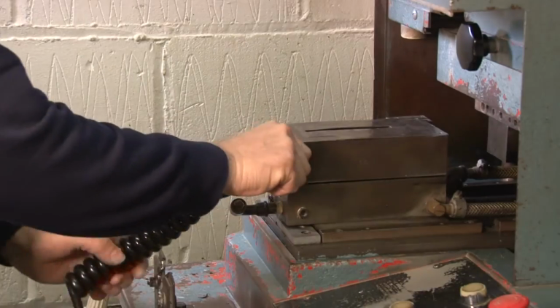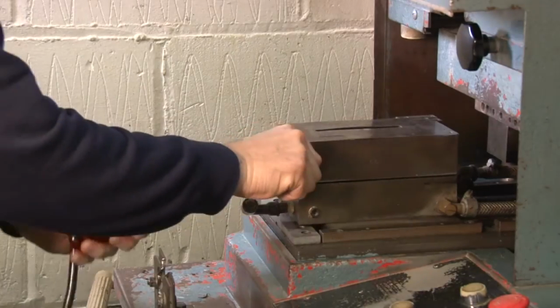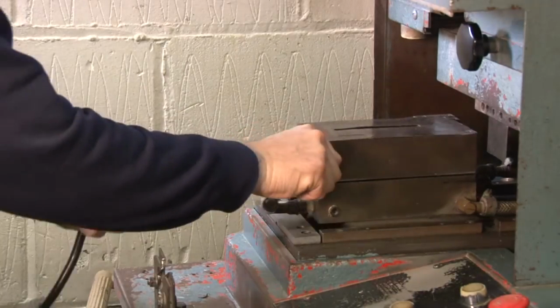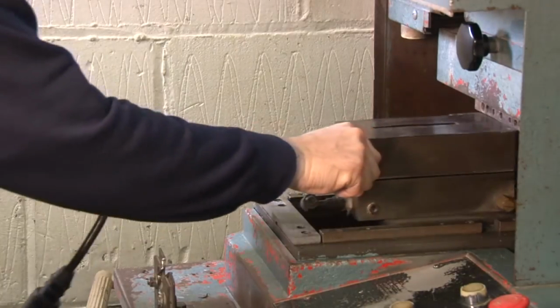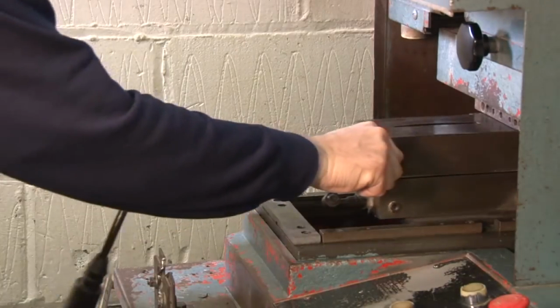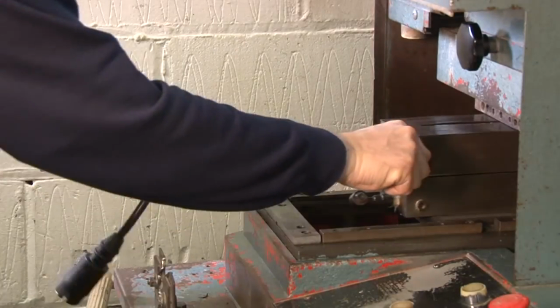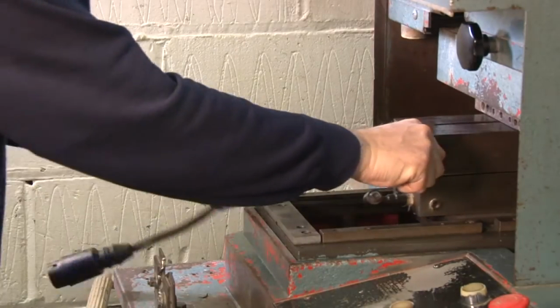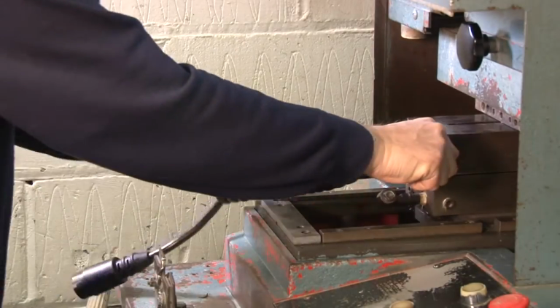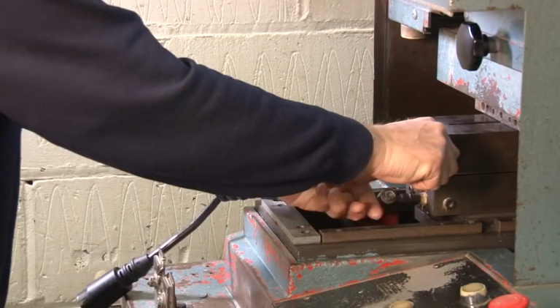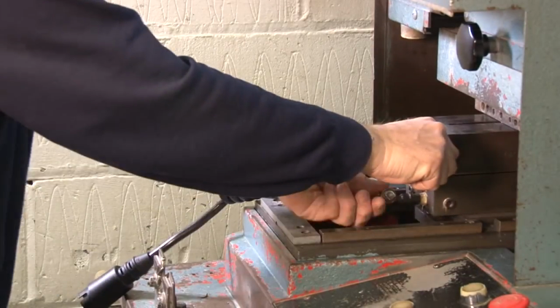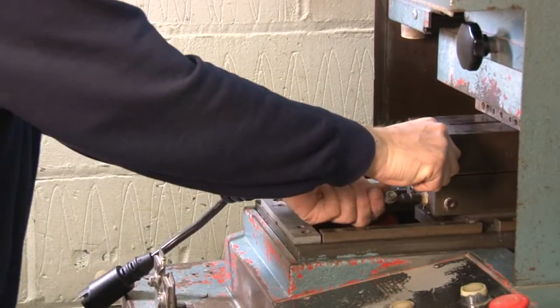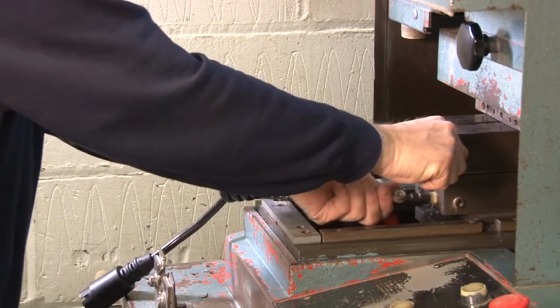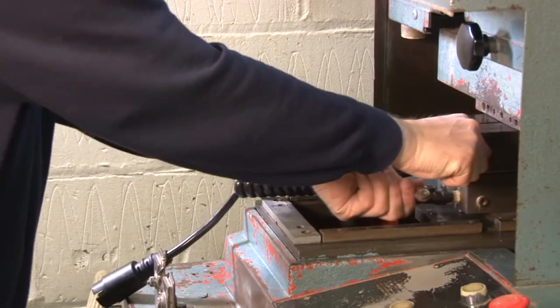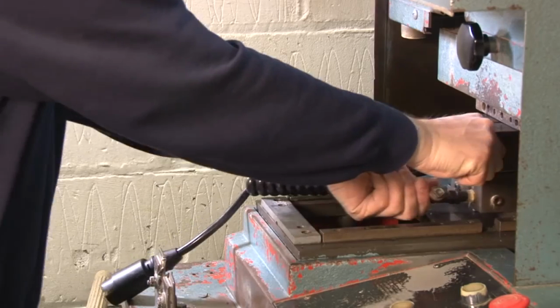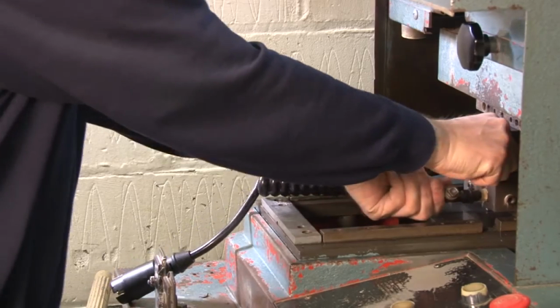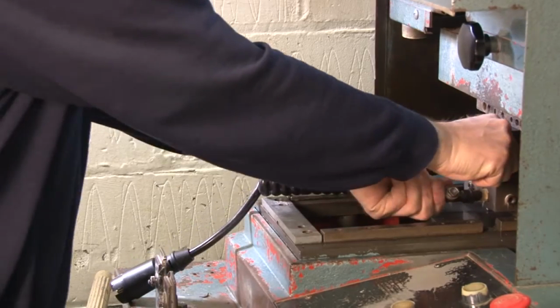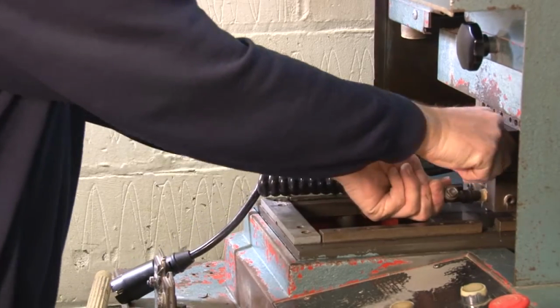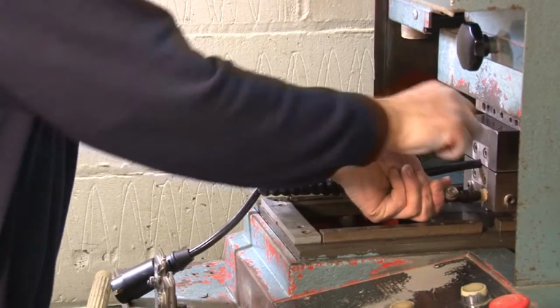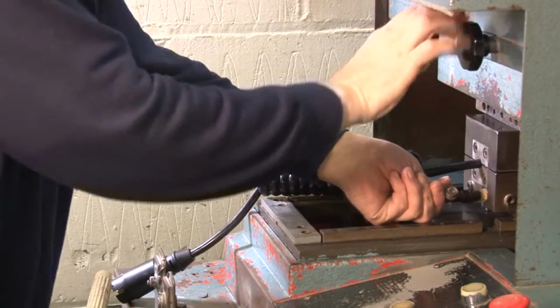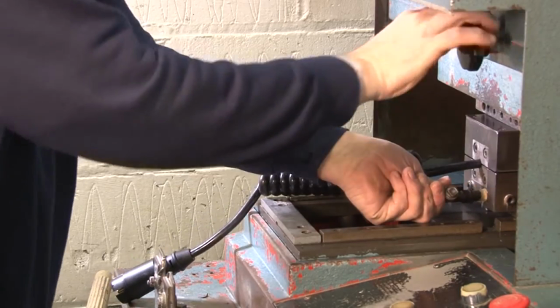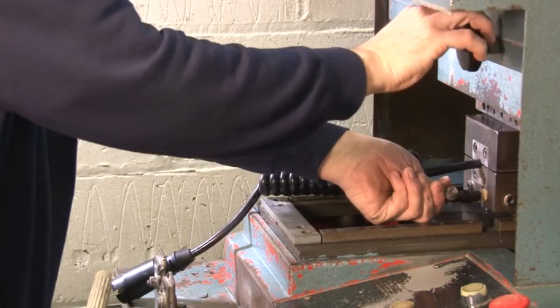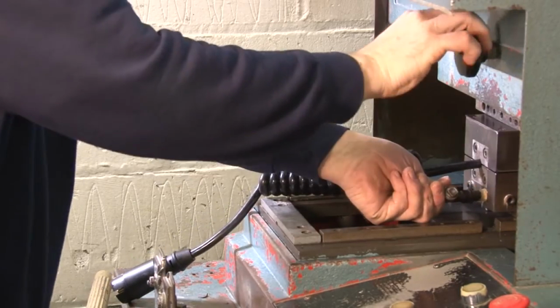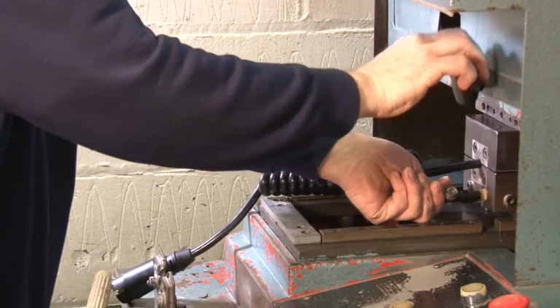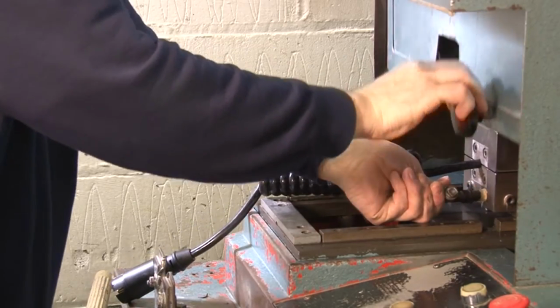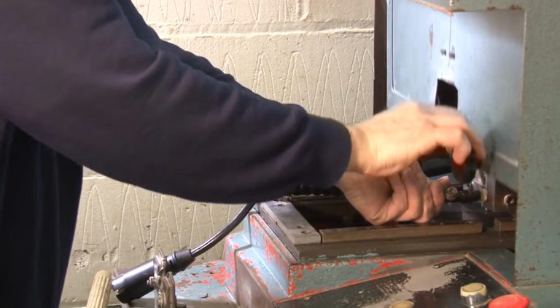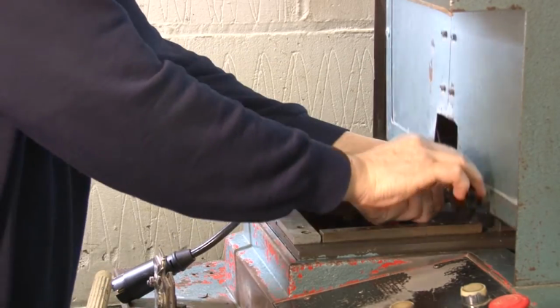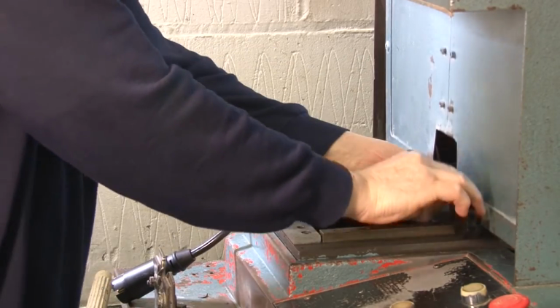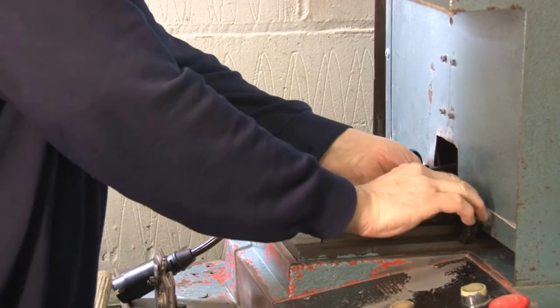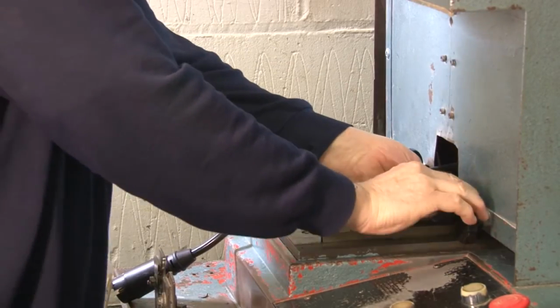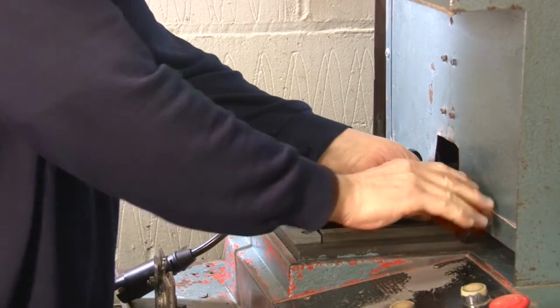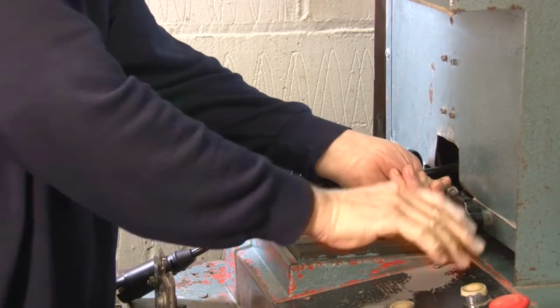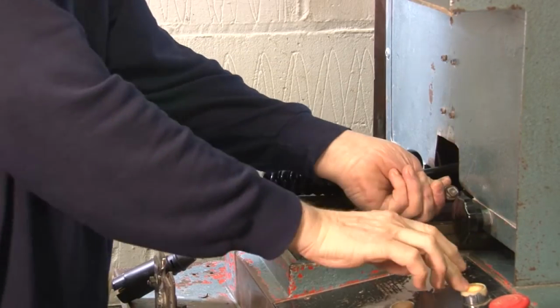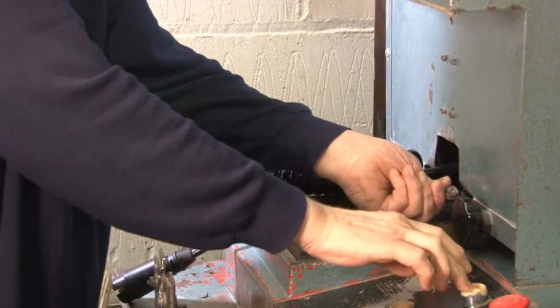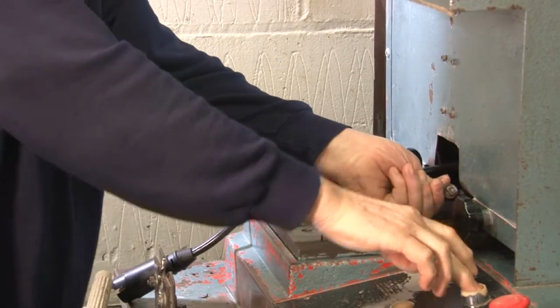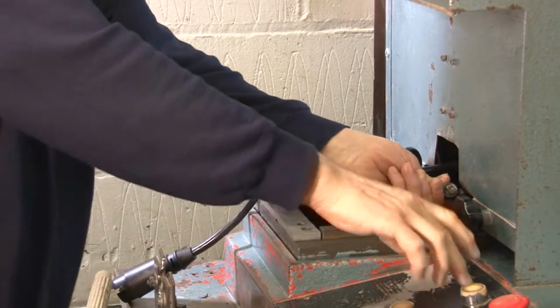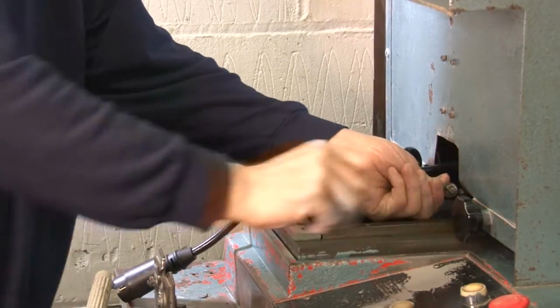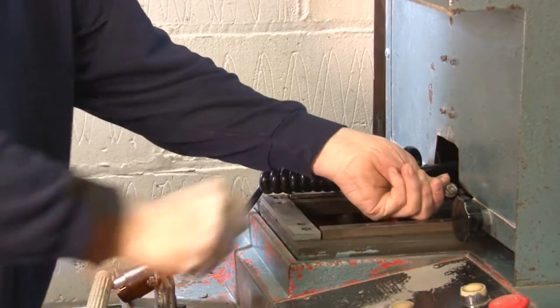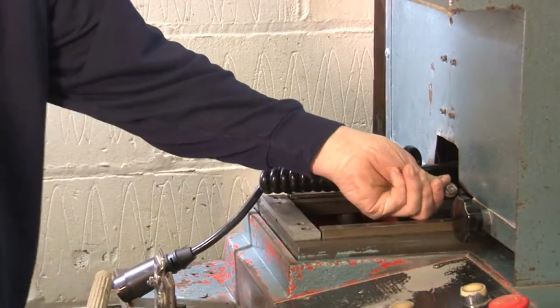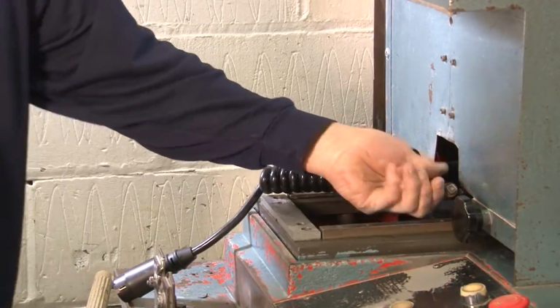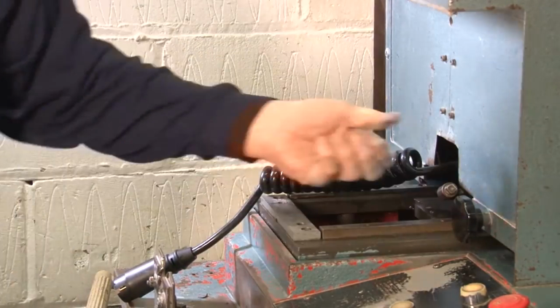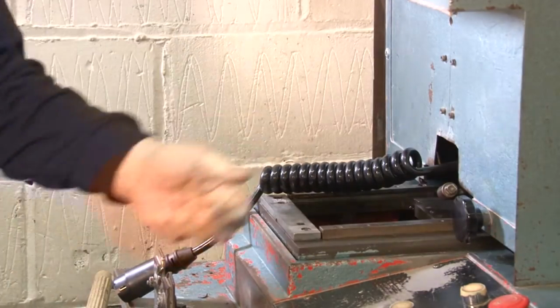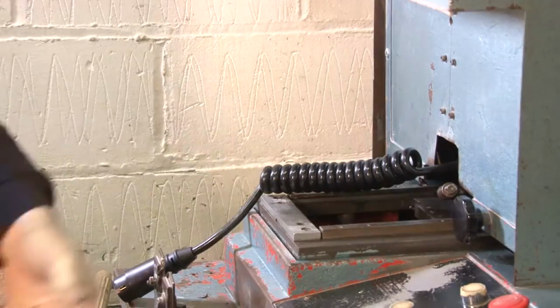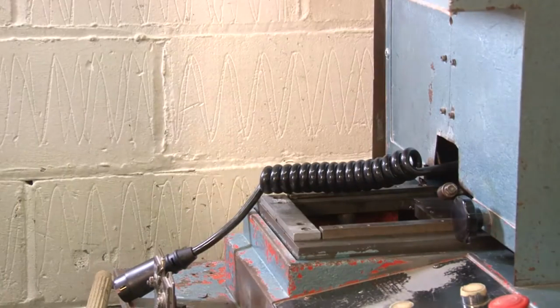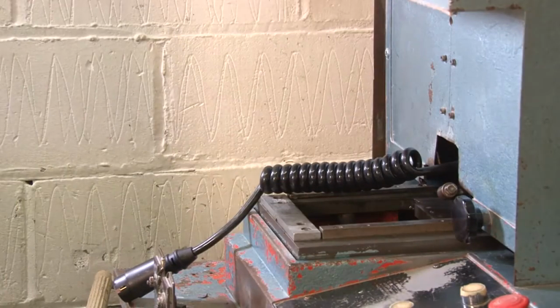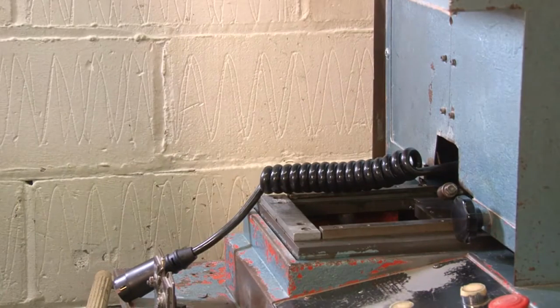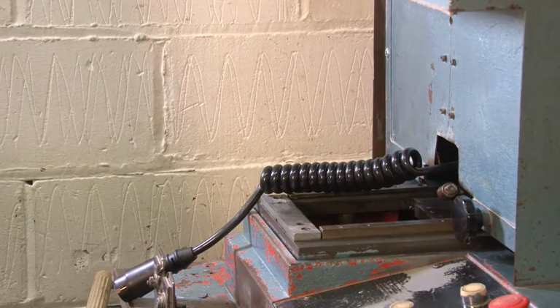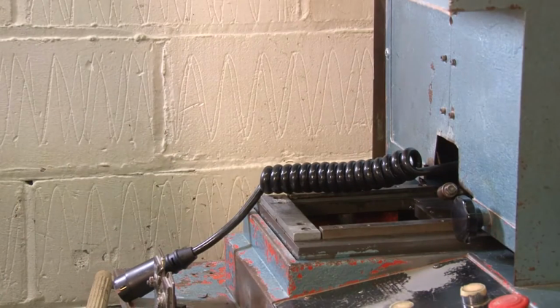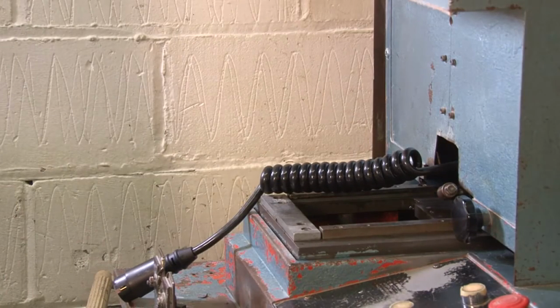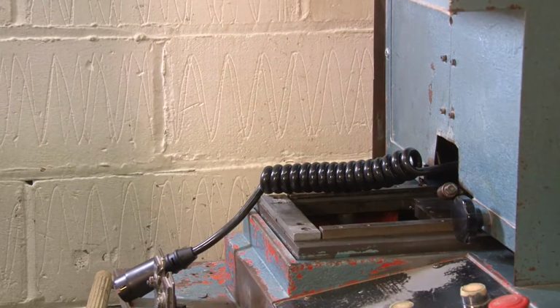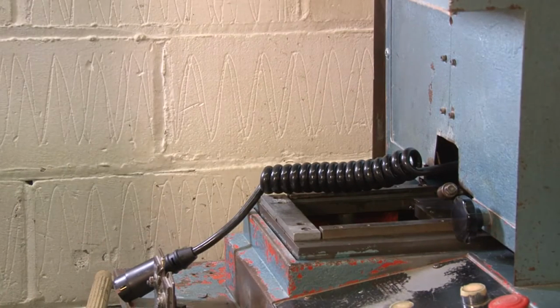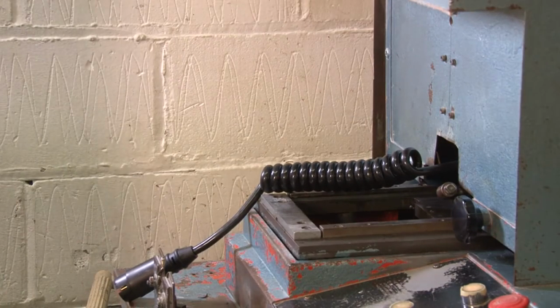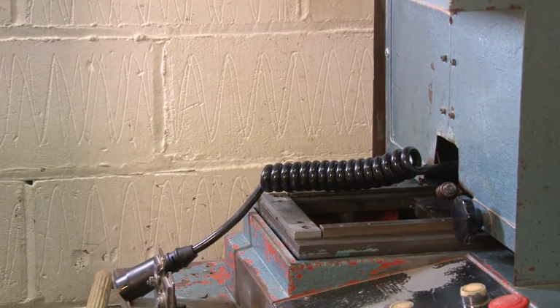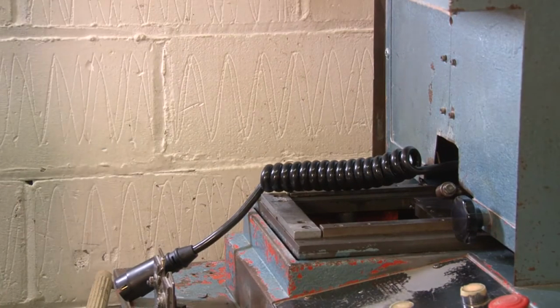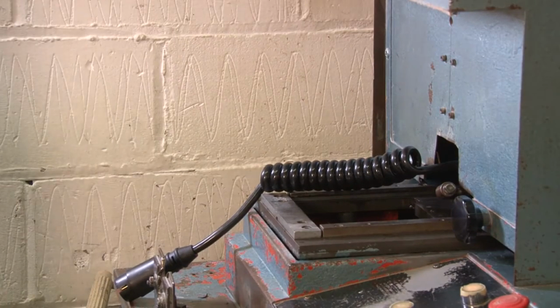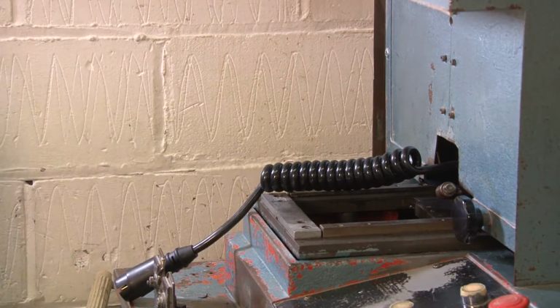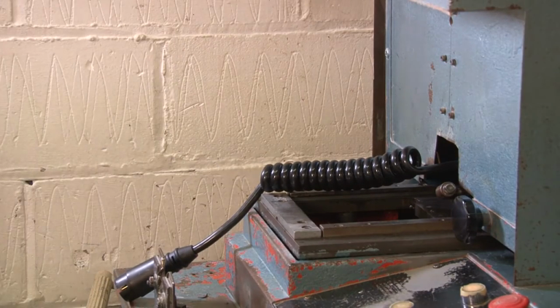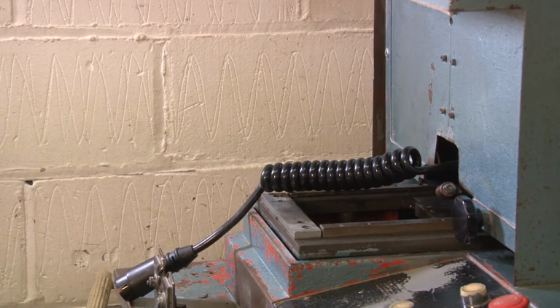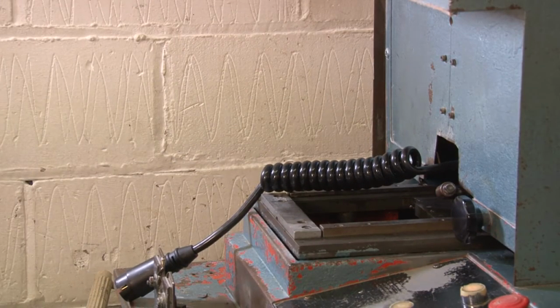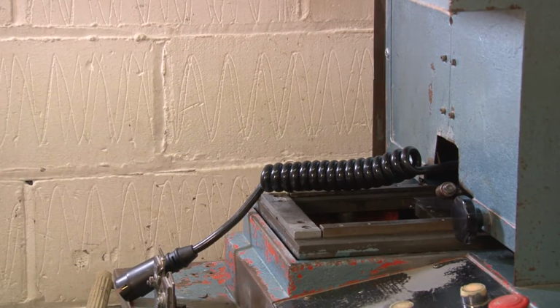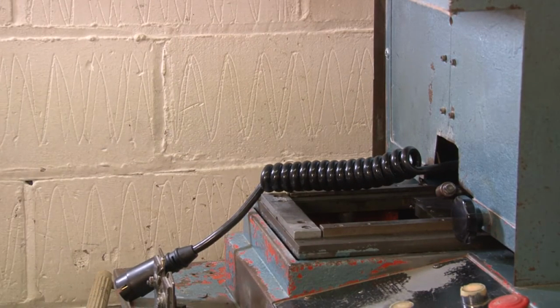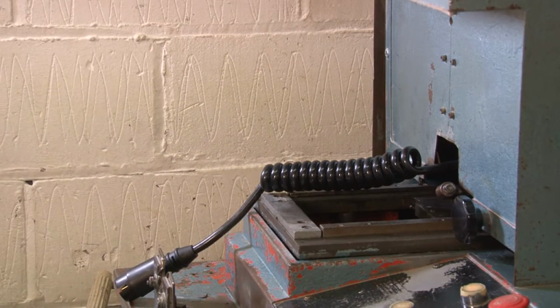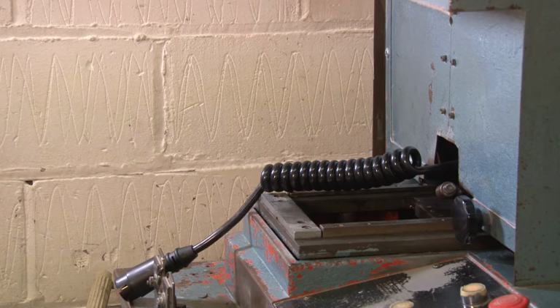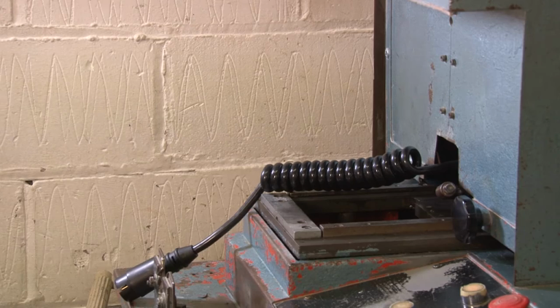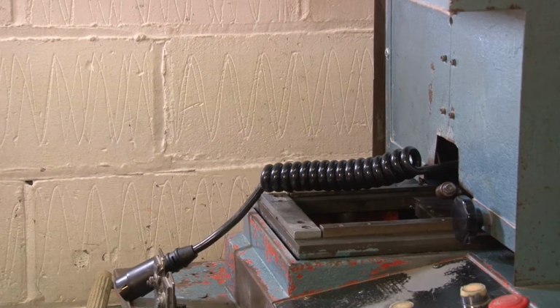This machine moulds a plug directly to a cable, ensuring an IP67 rated waterproof connection.